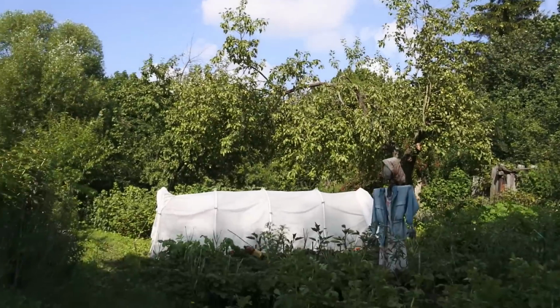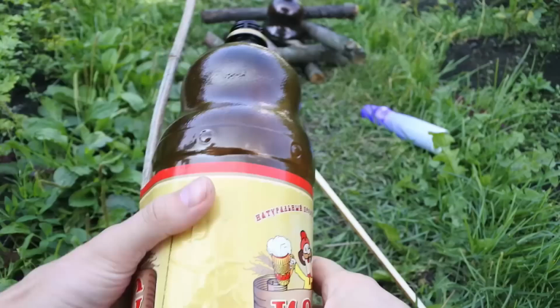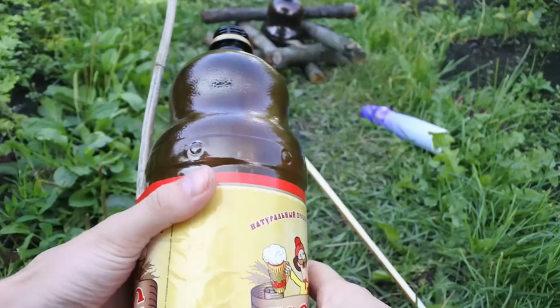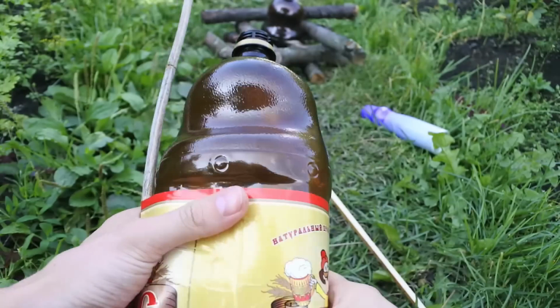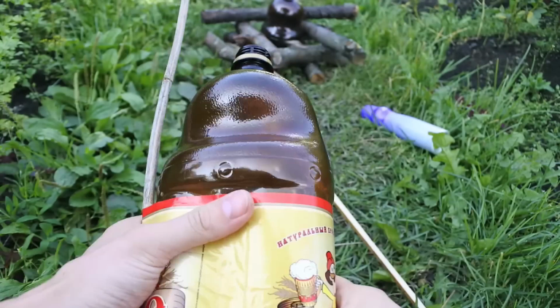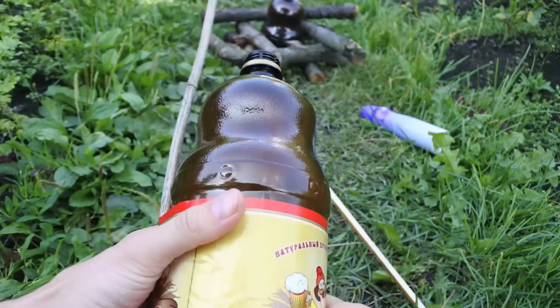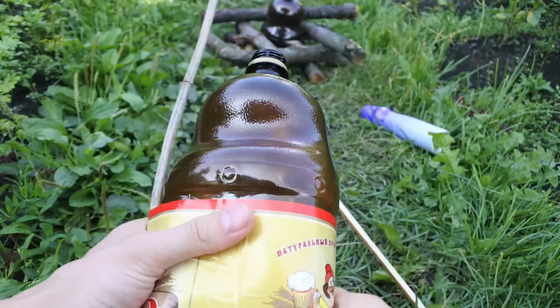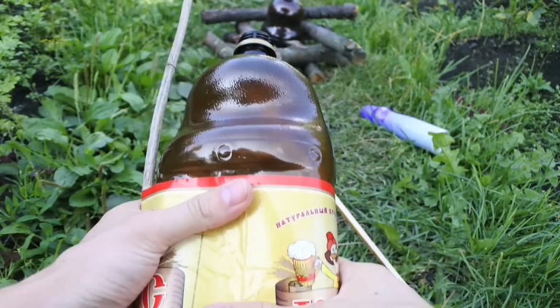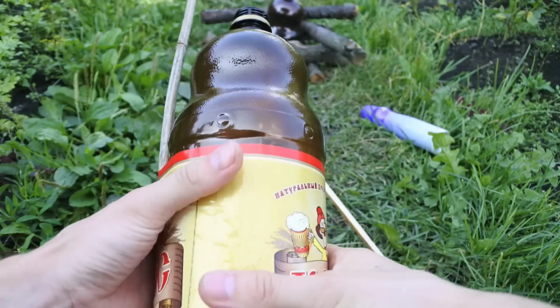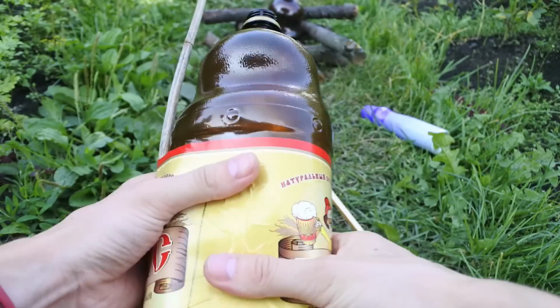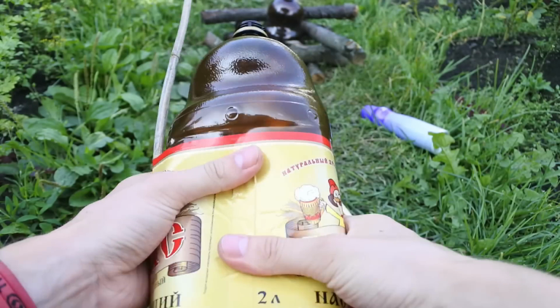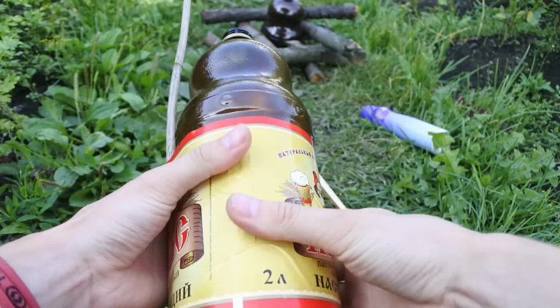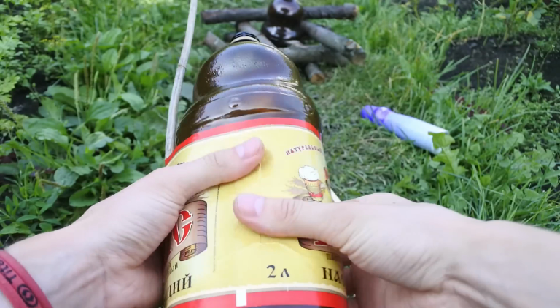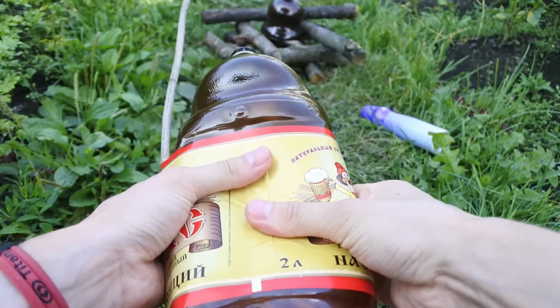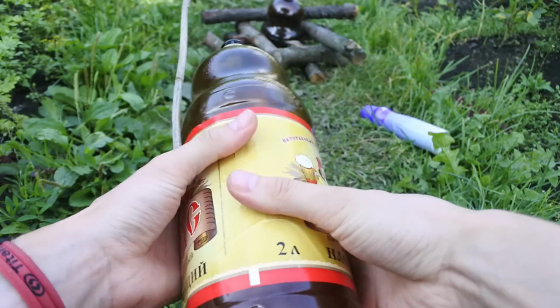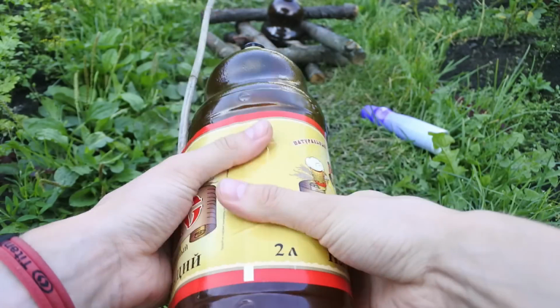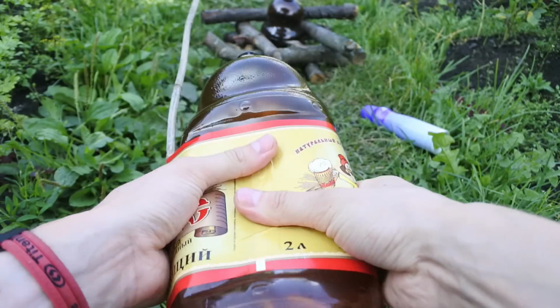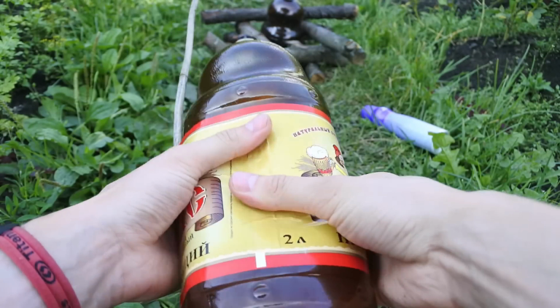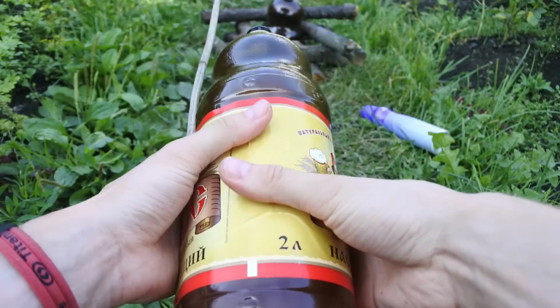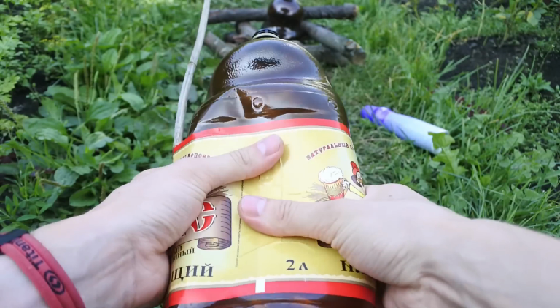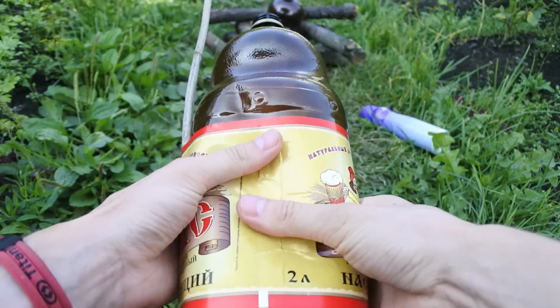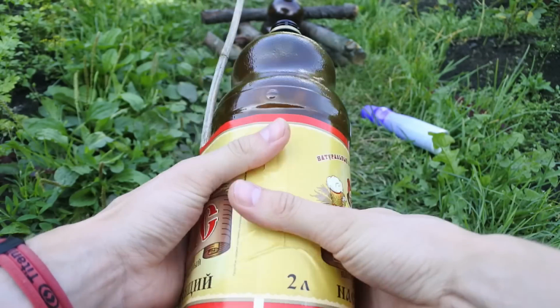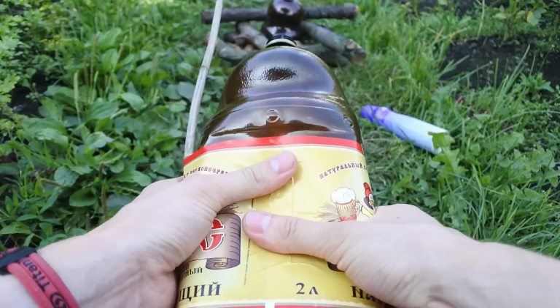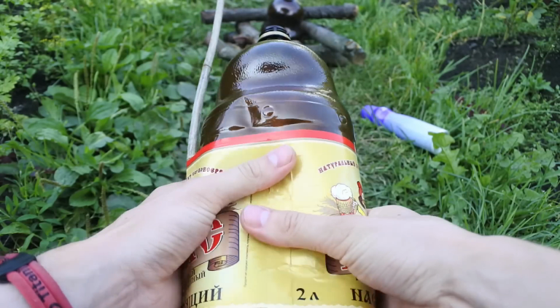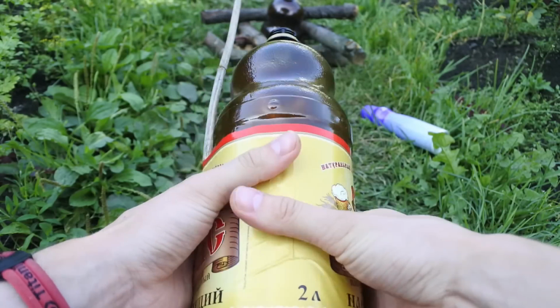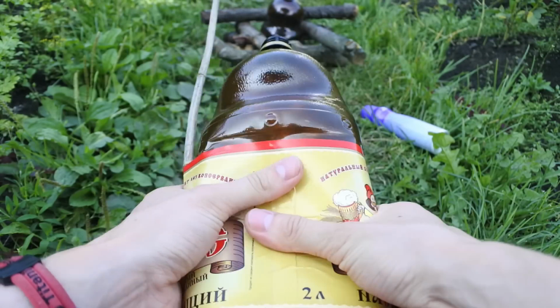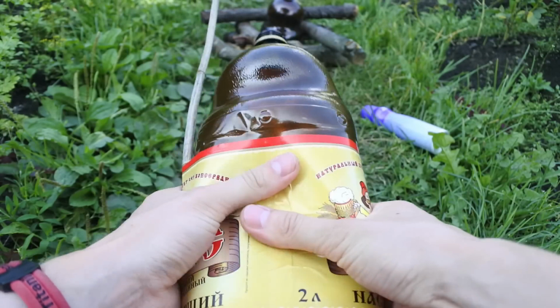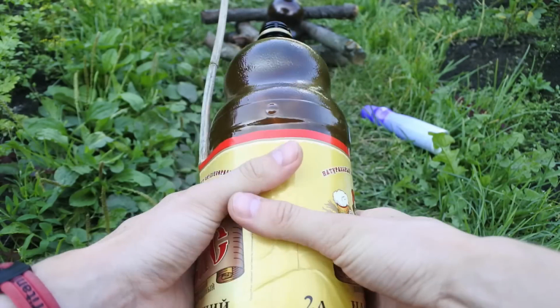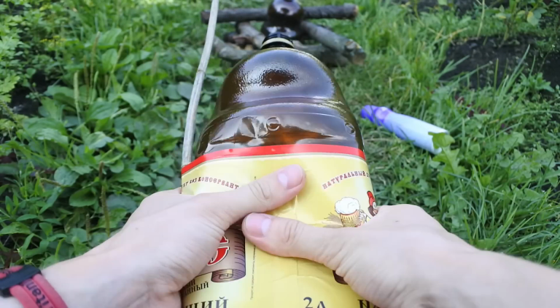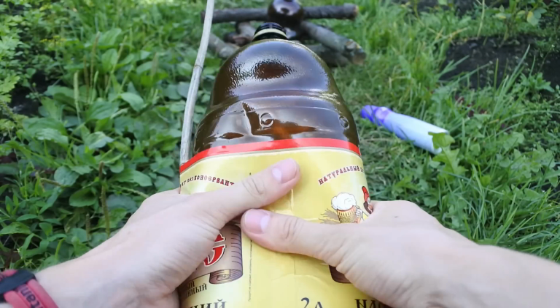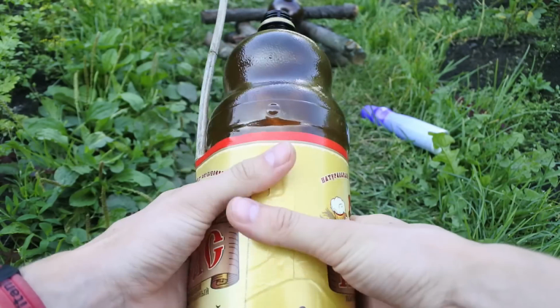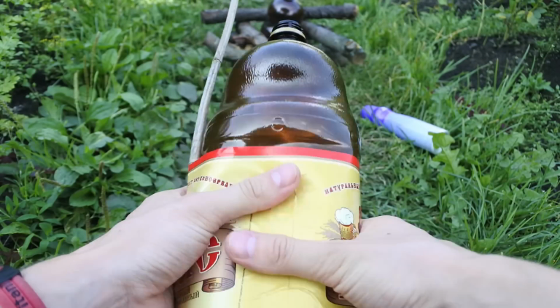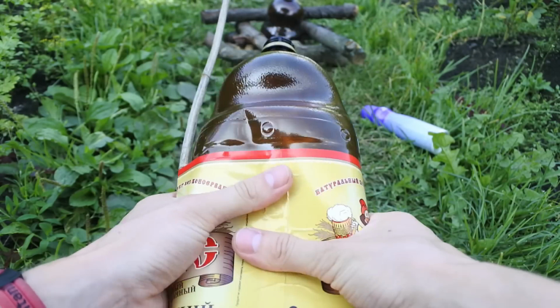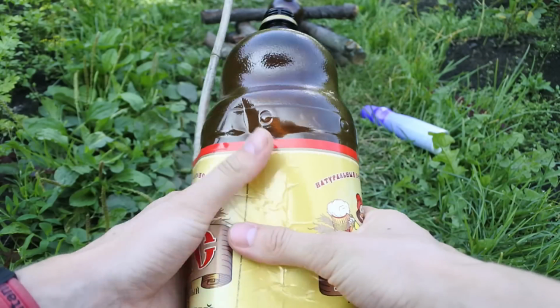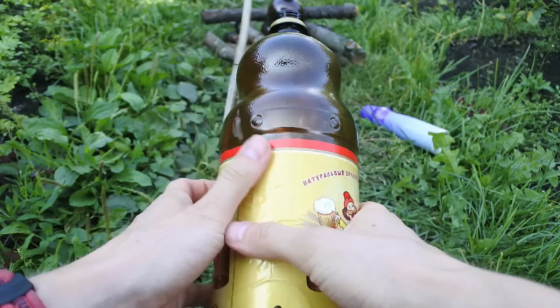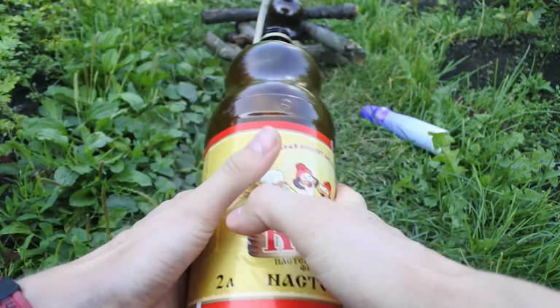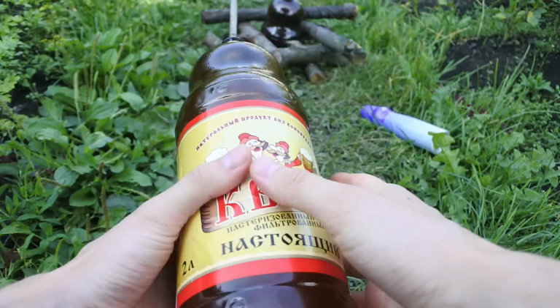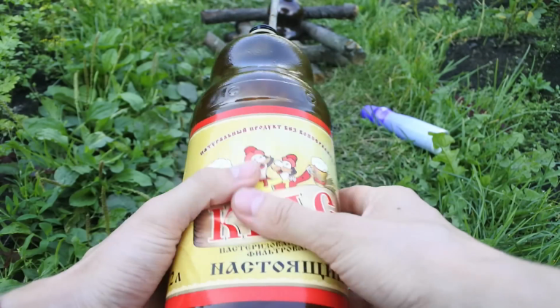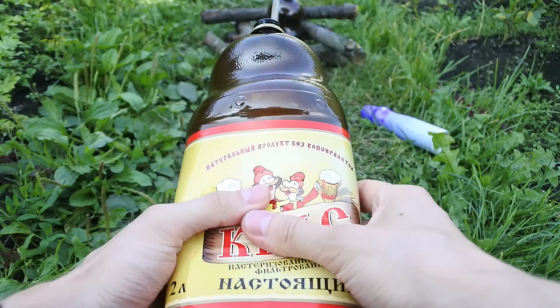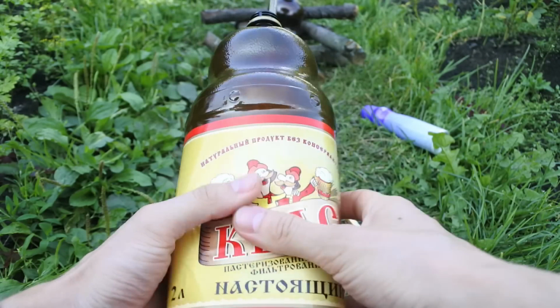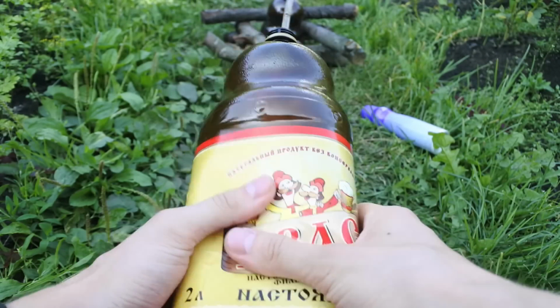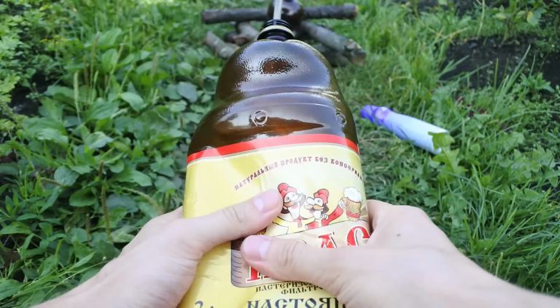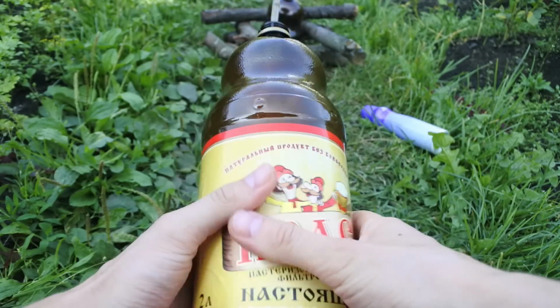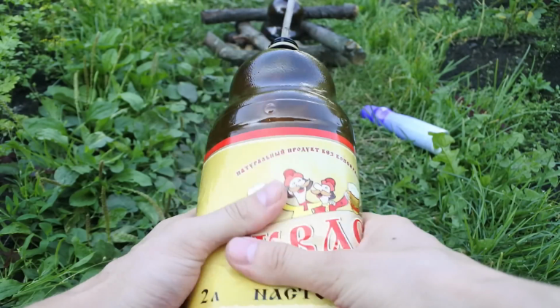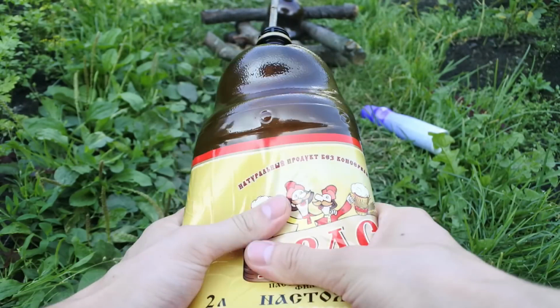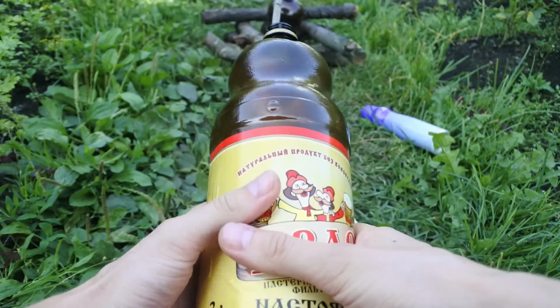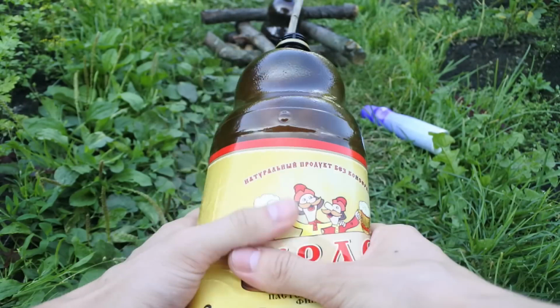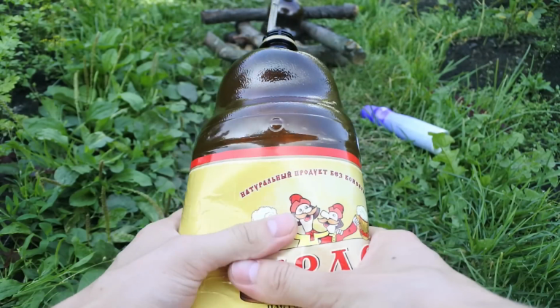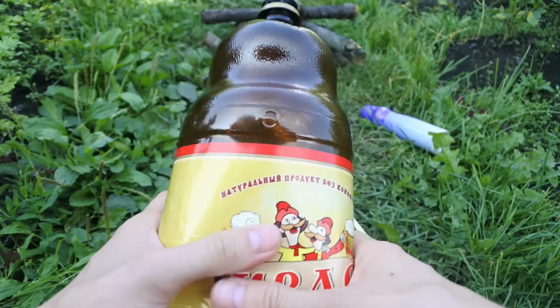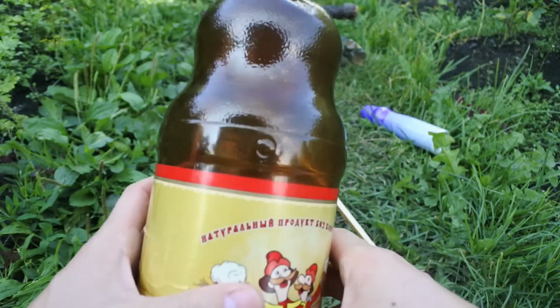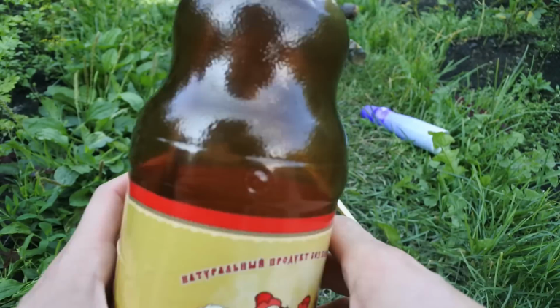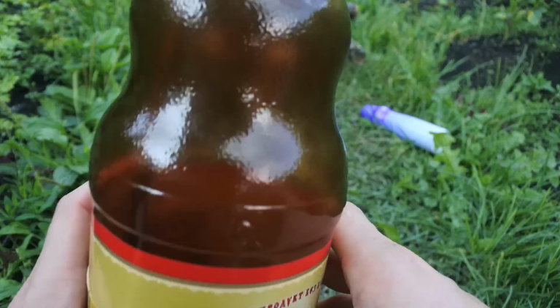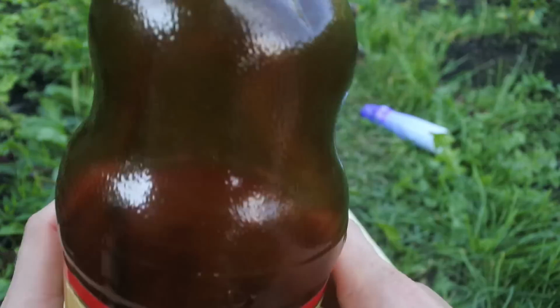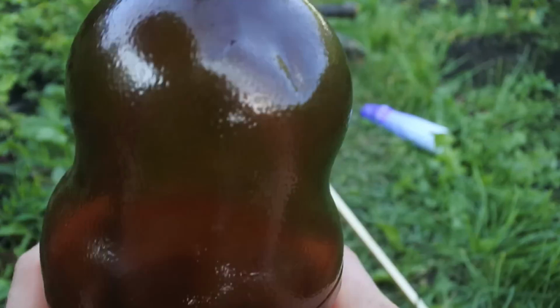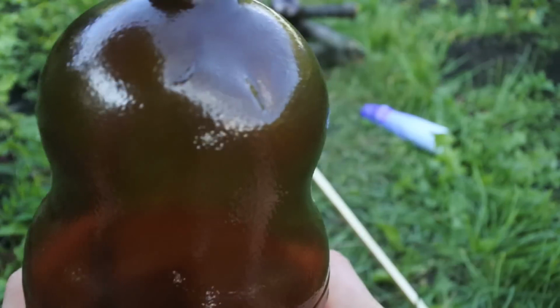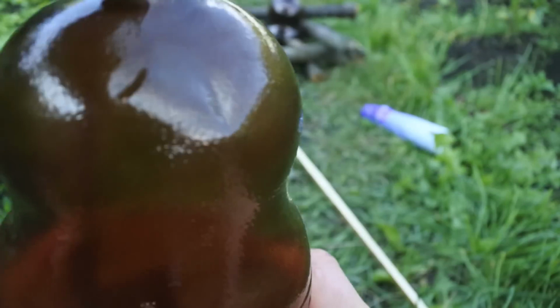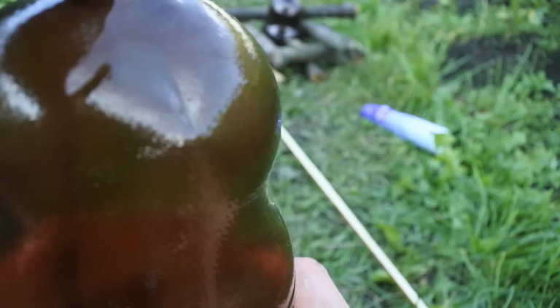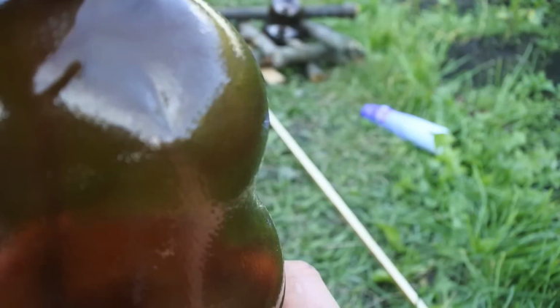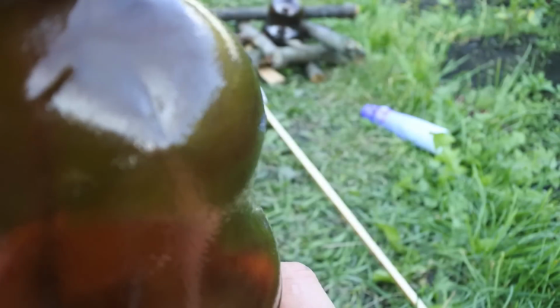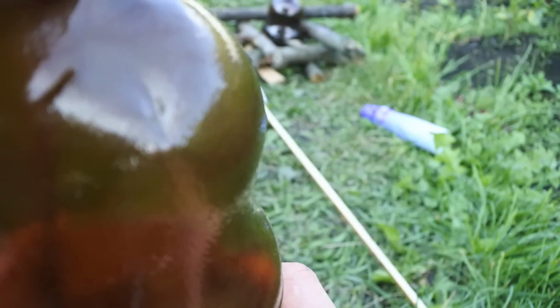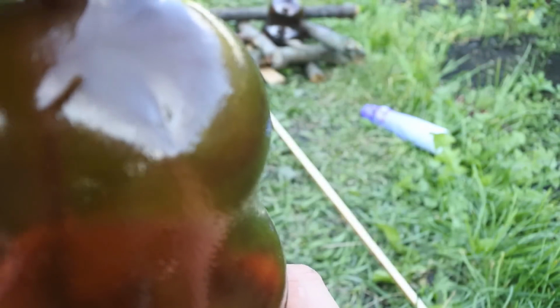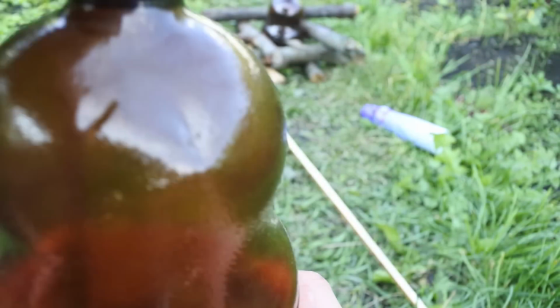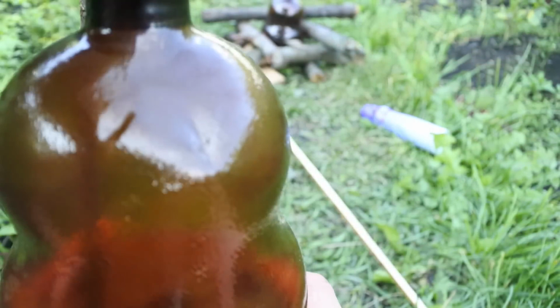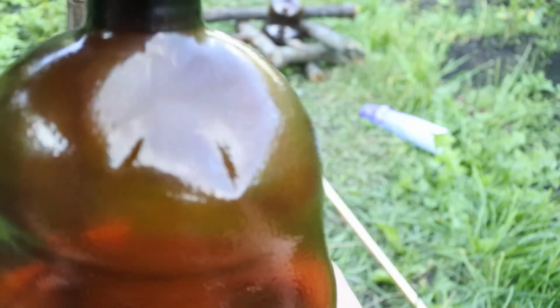Remember that you need to vent the bottle after a successful and unsuccessful launch to fill it with clean air.